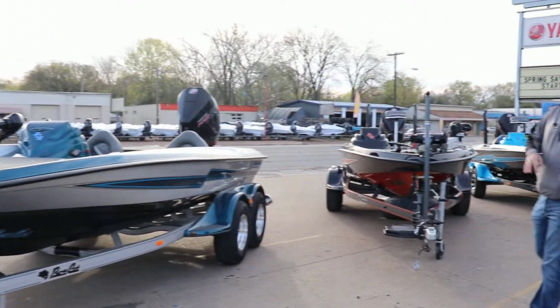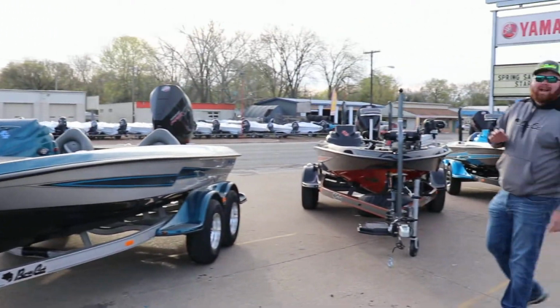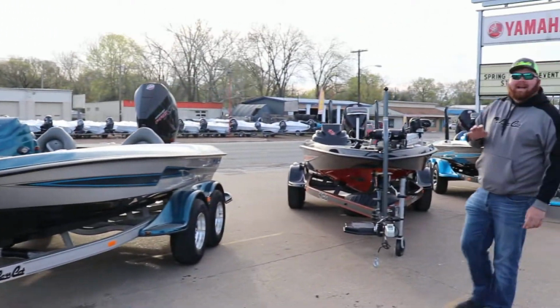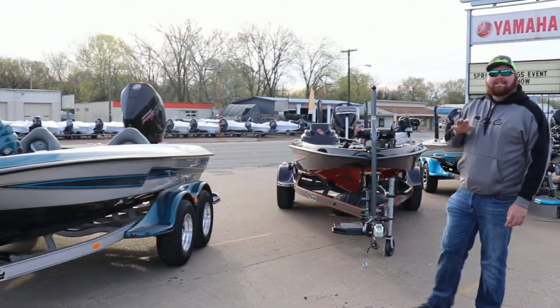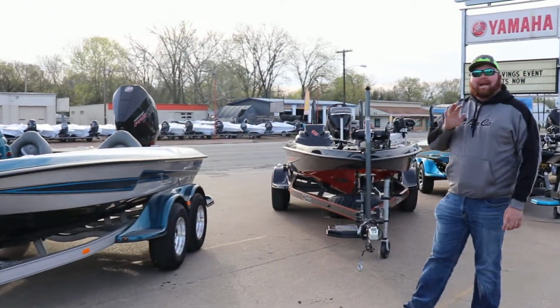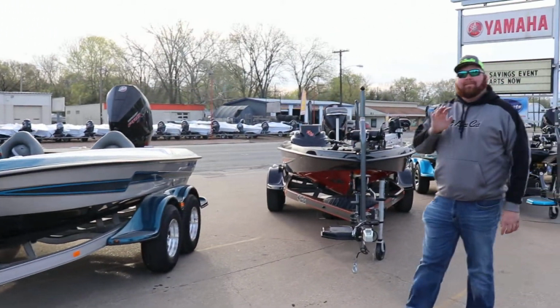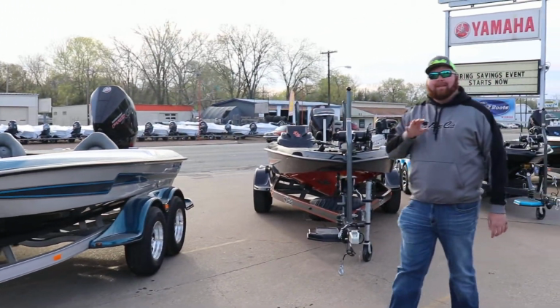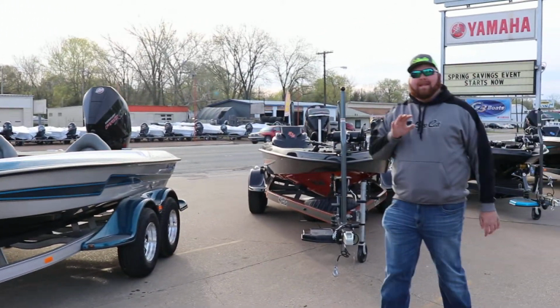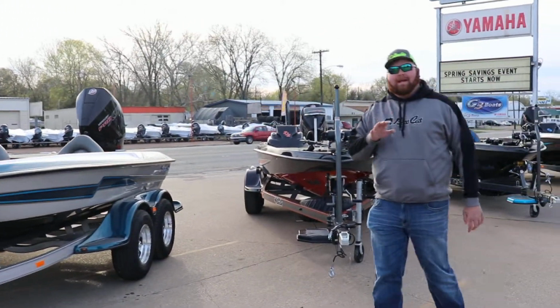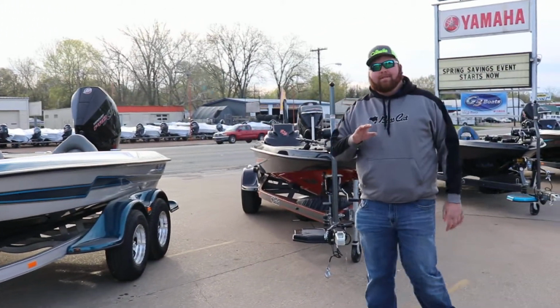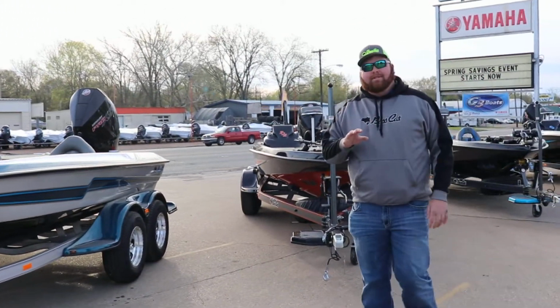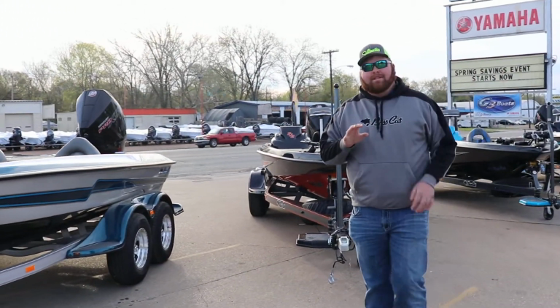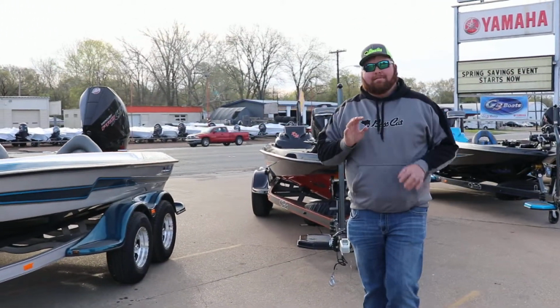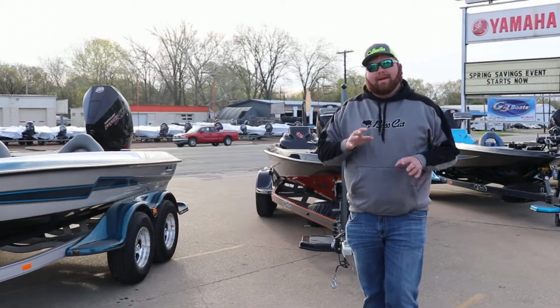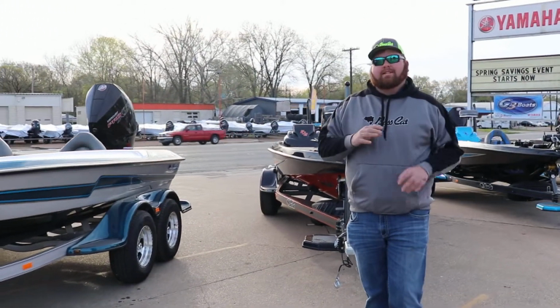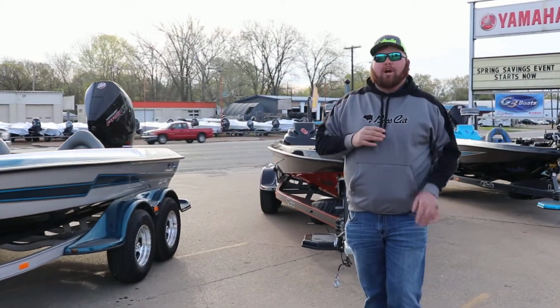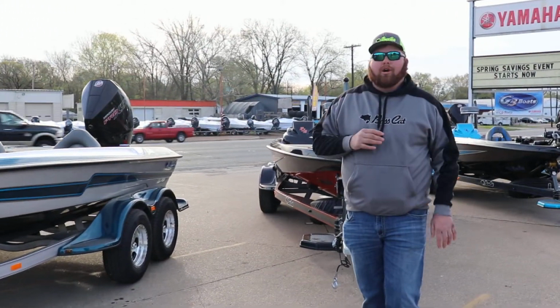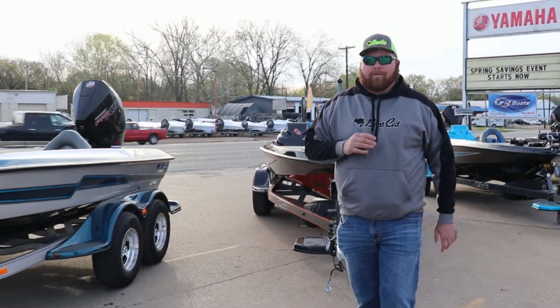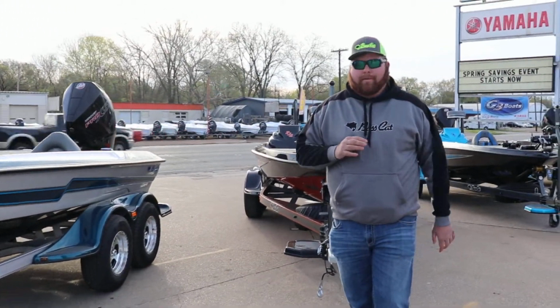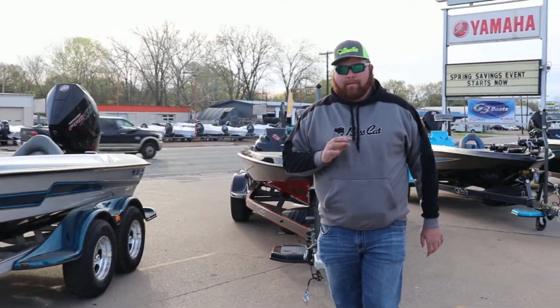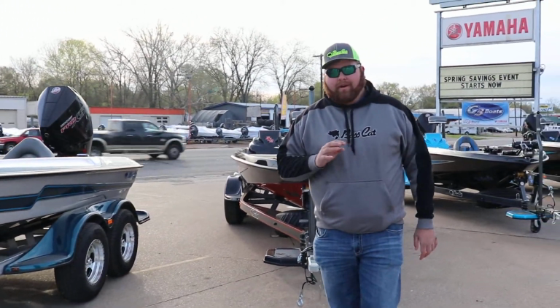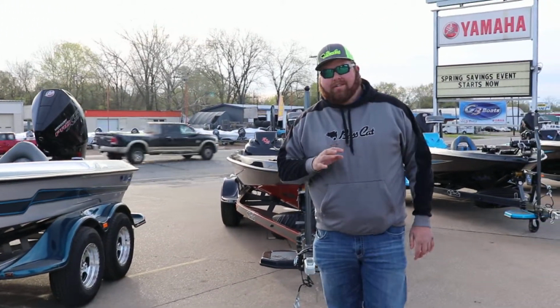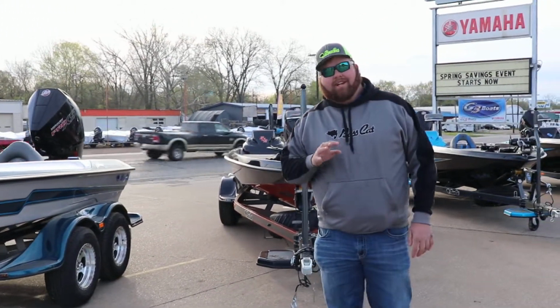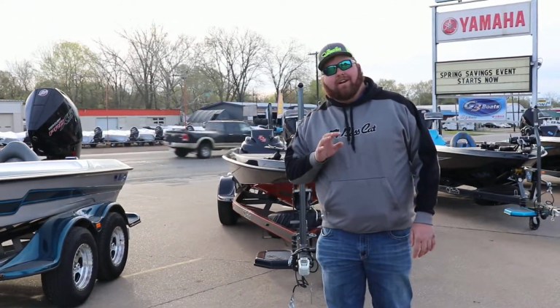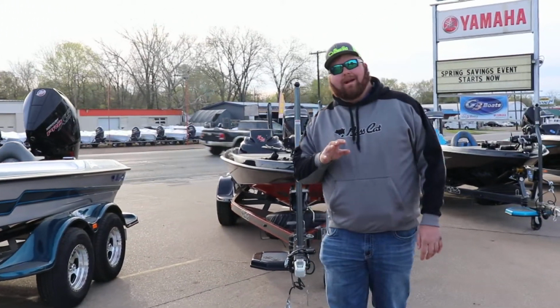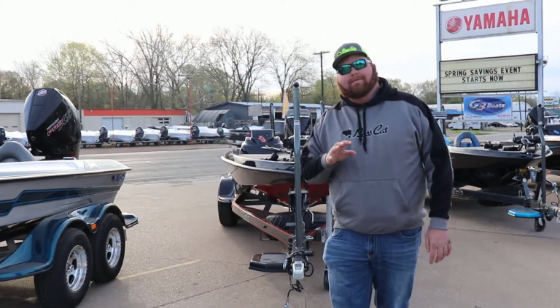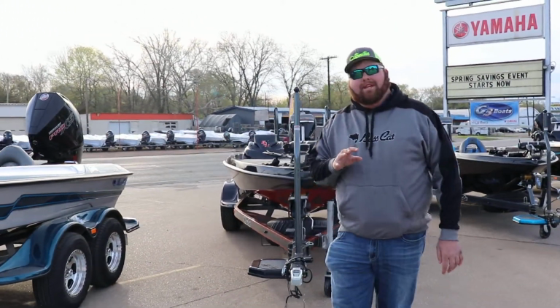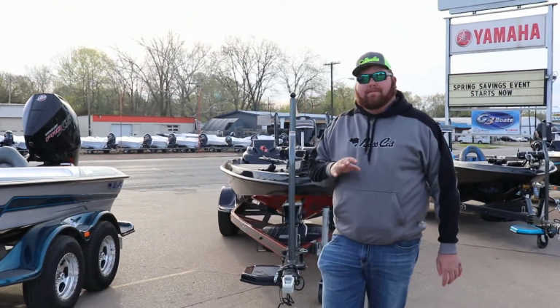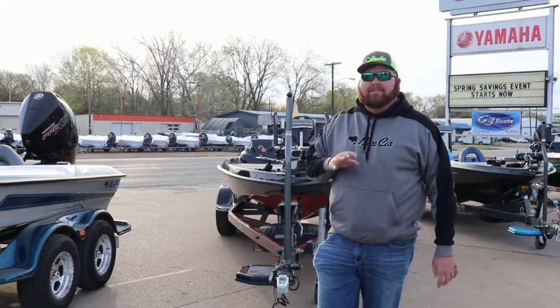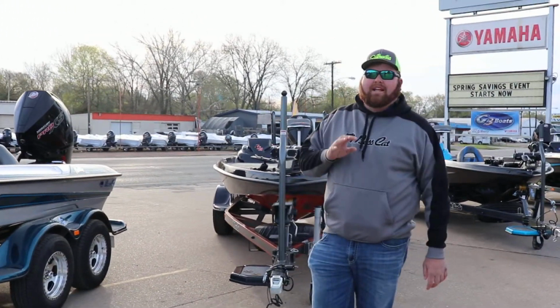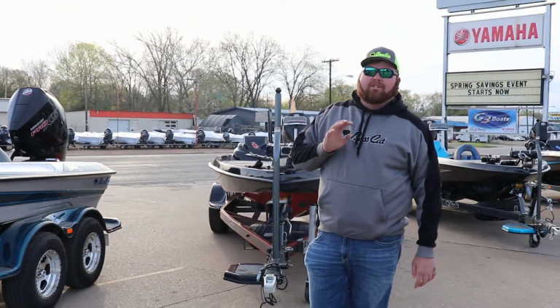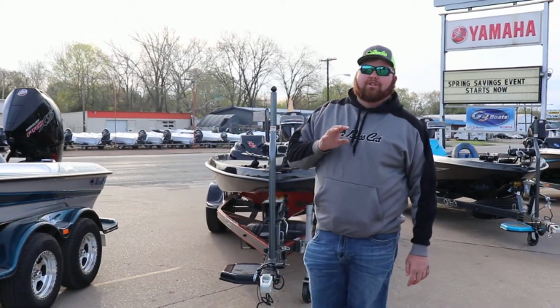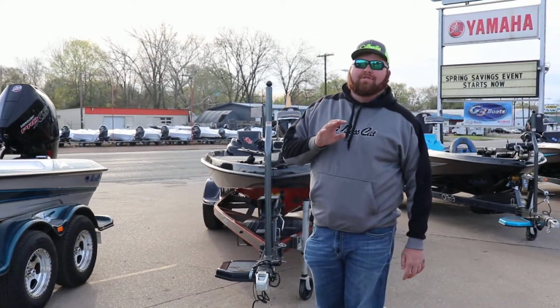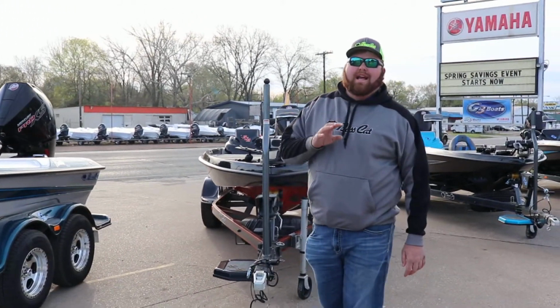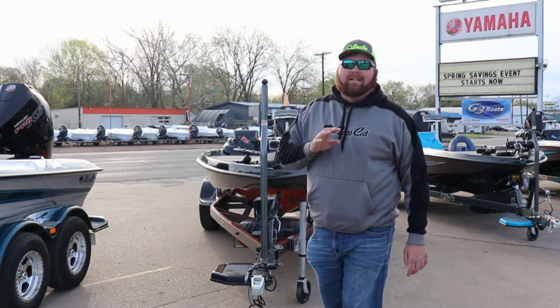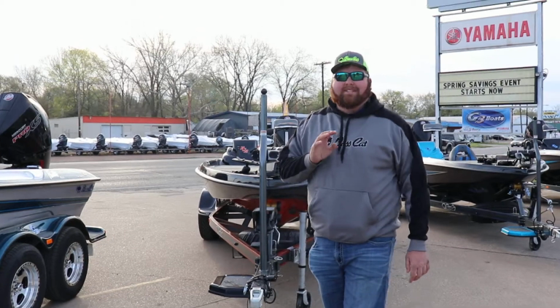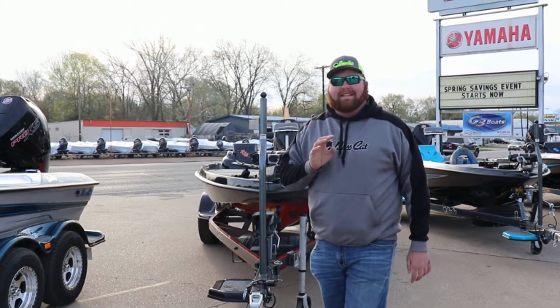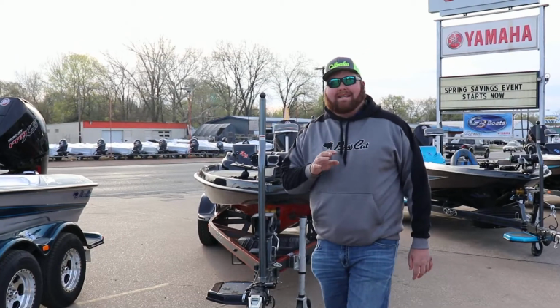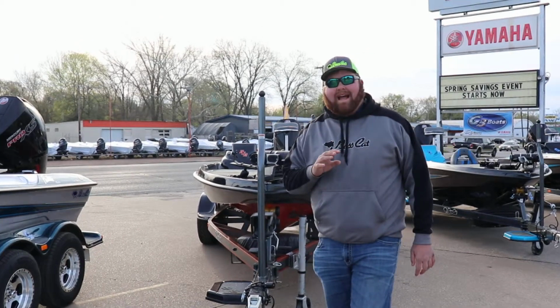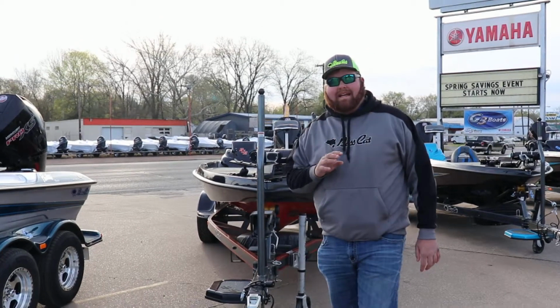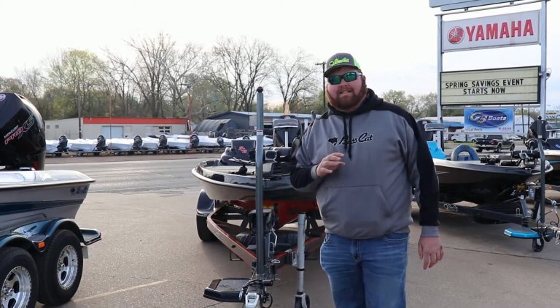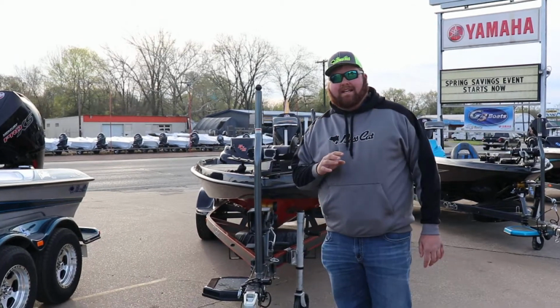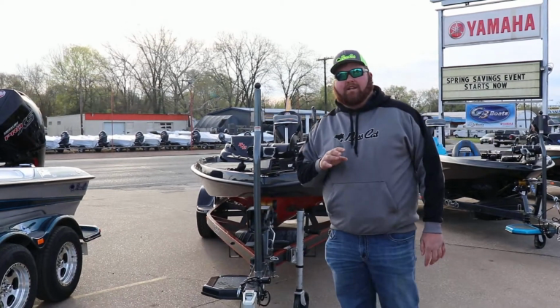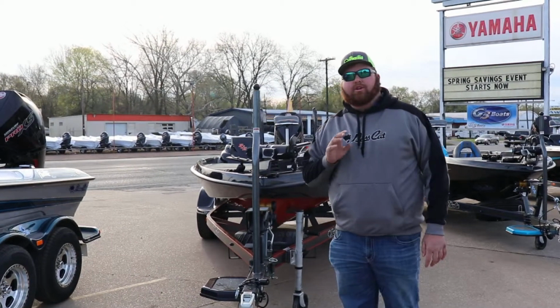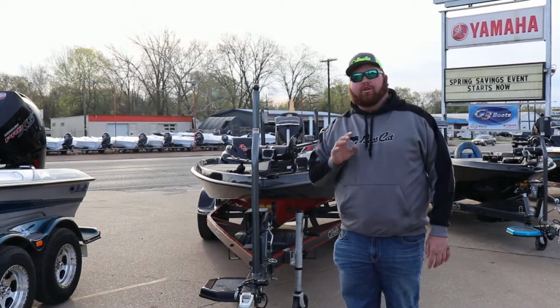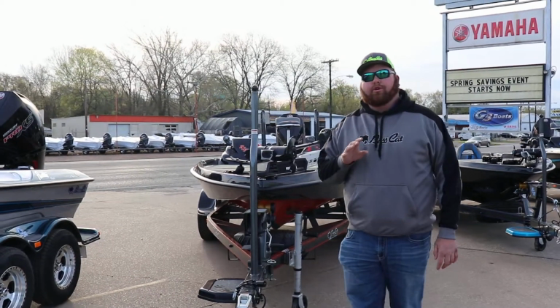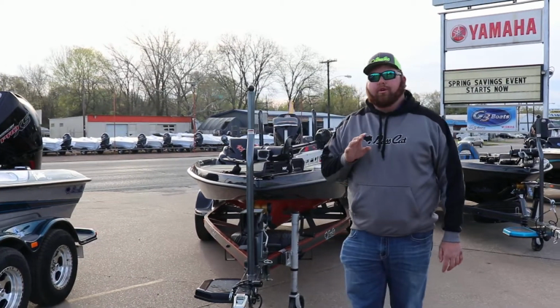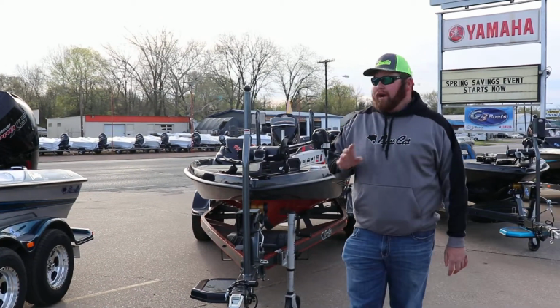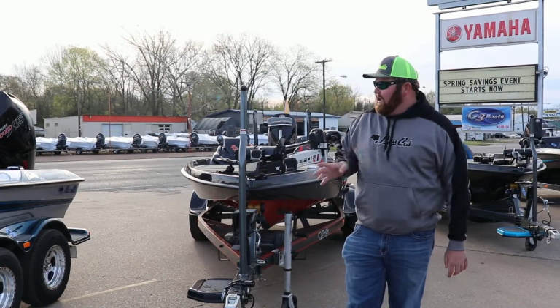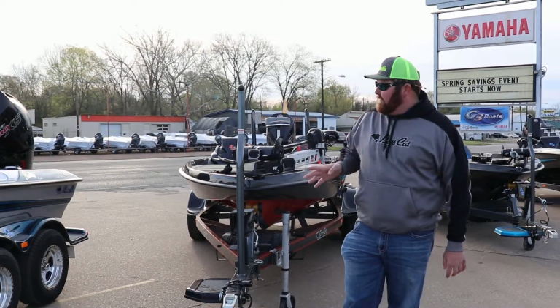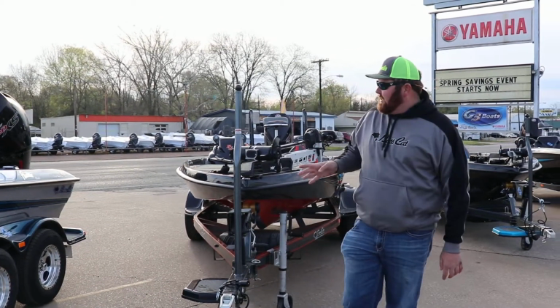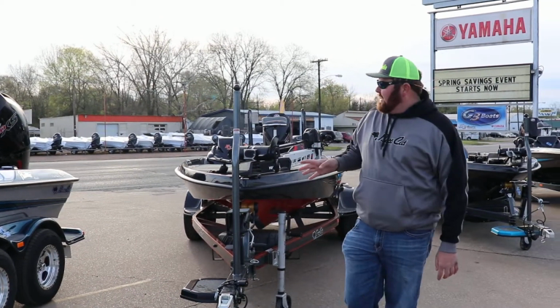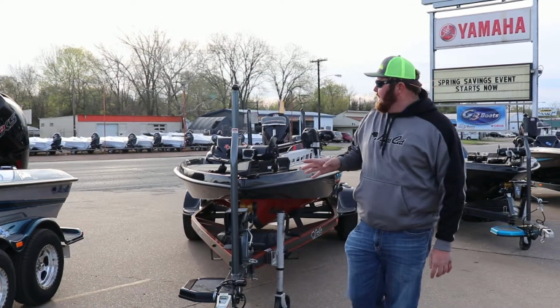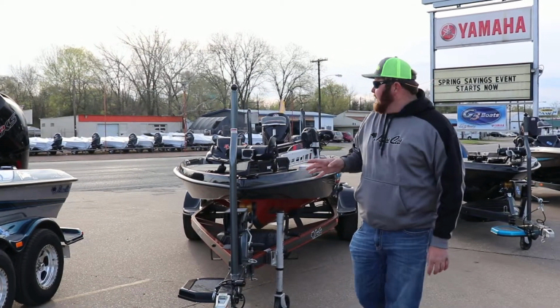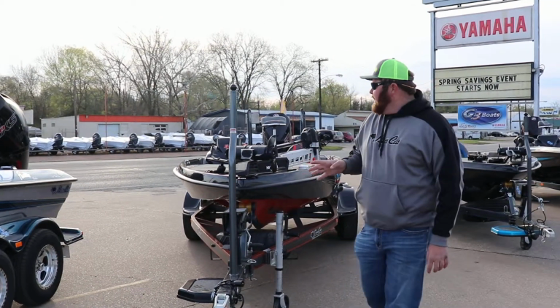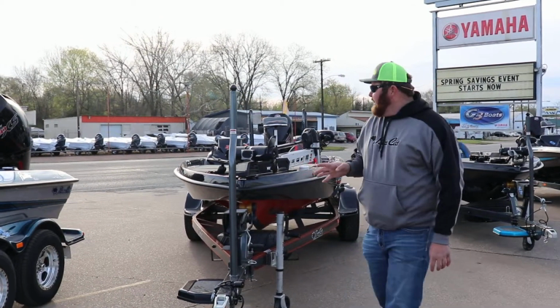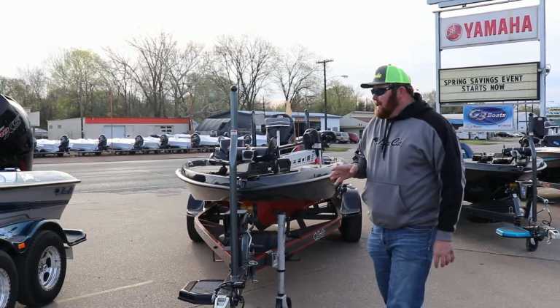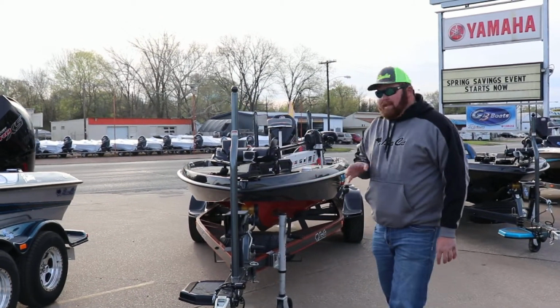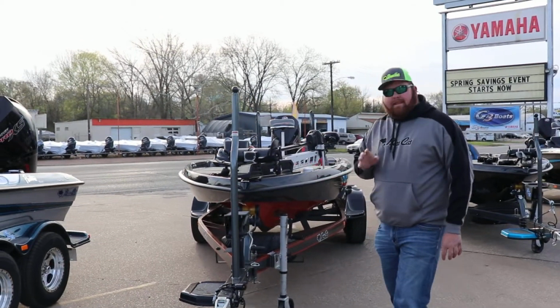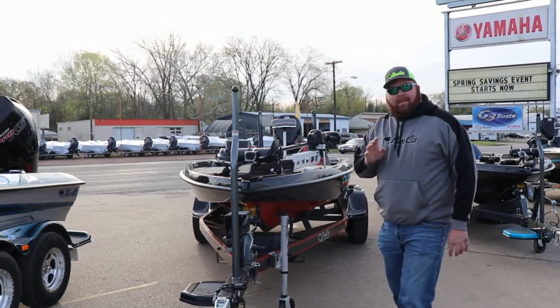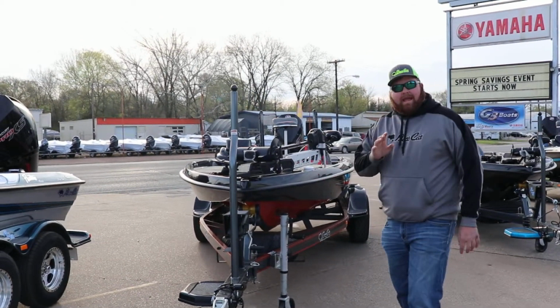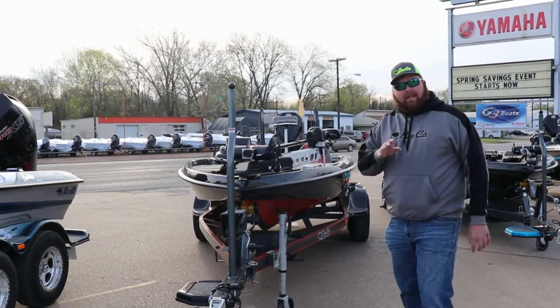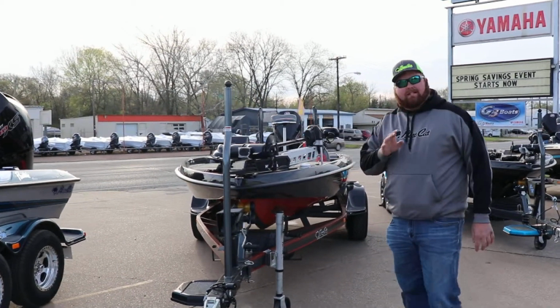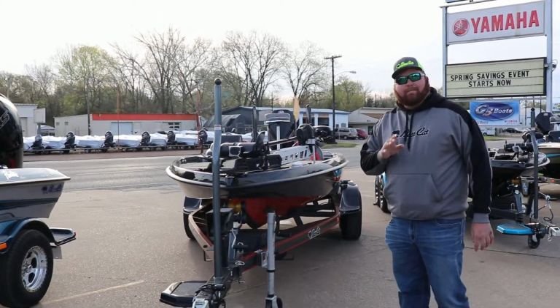Now guys, I'm getting up into the big tournament bridge. Here I'm standing beside a 2019 Cougar FTD SP.